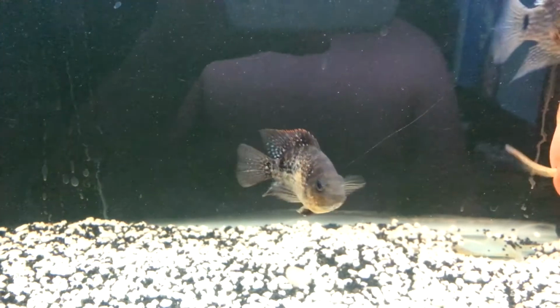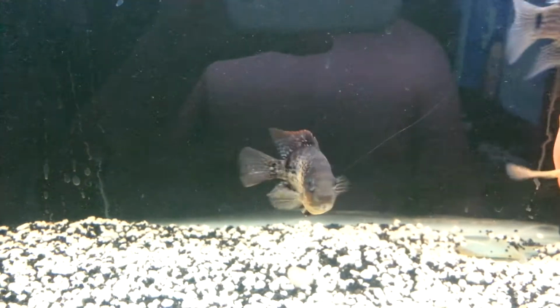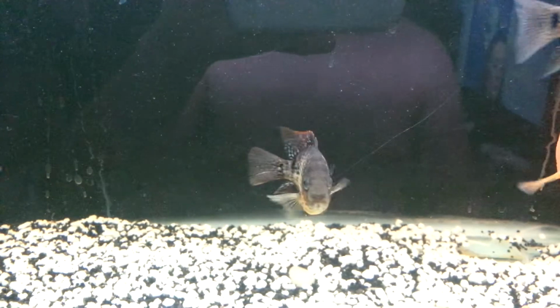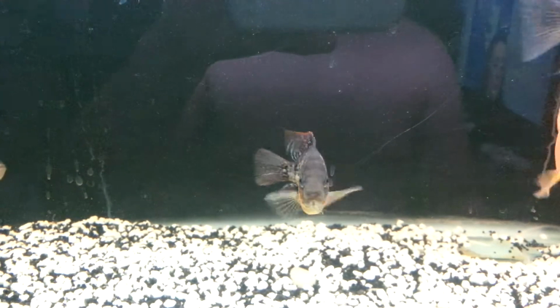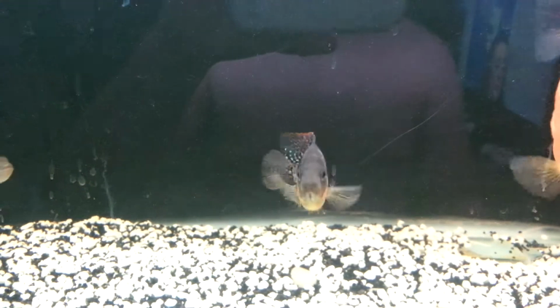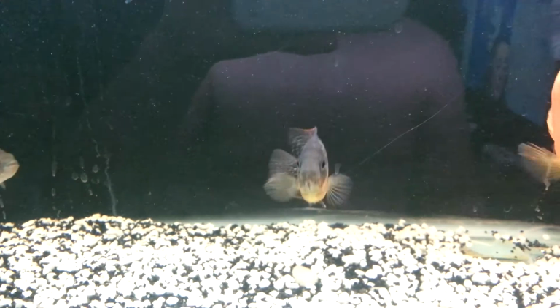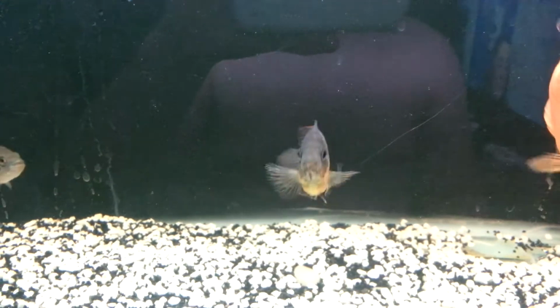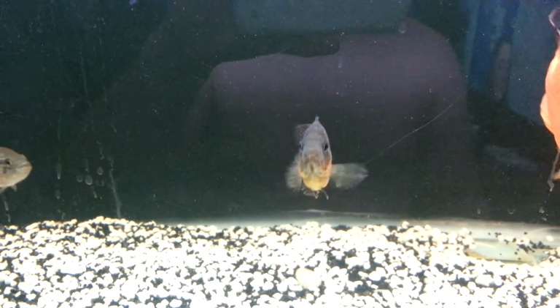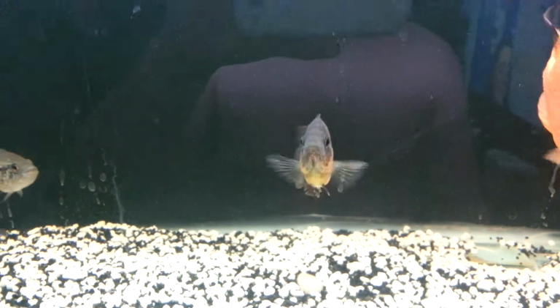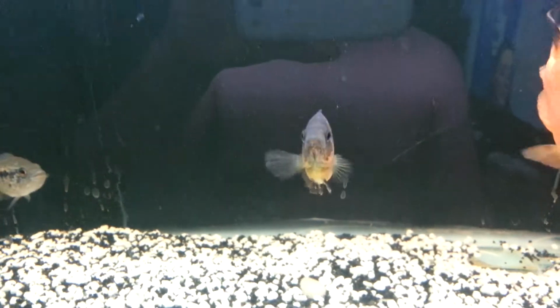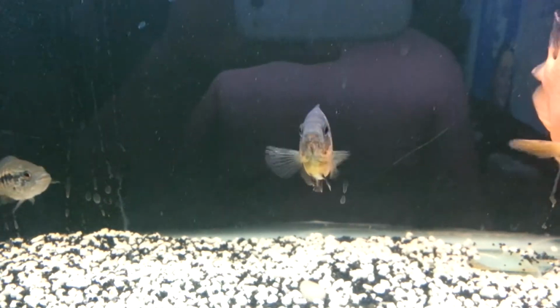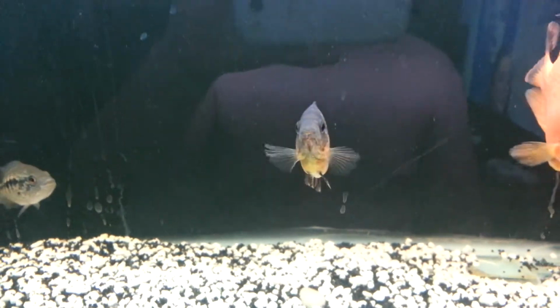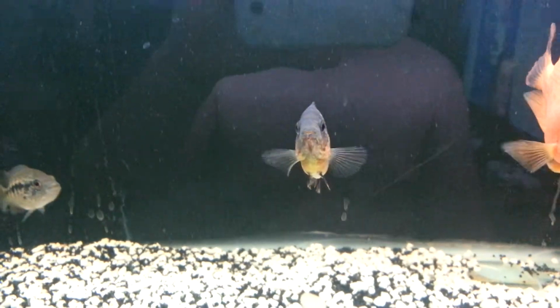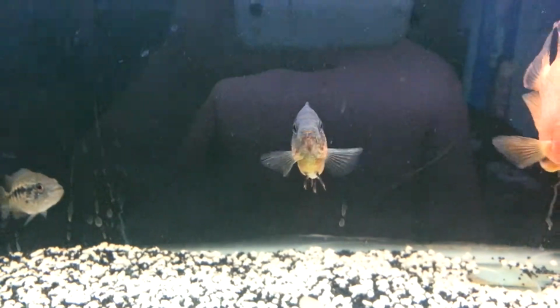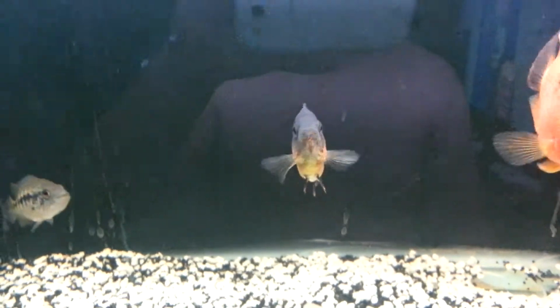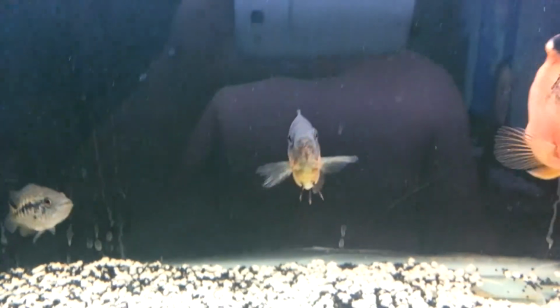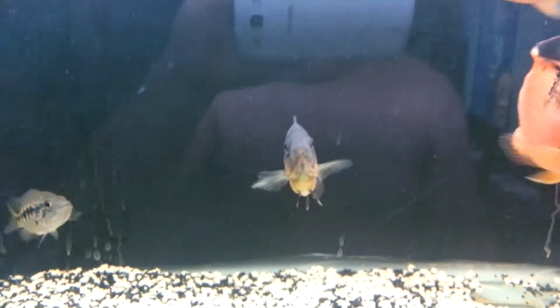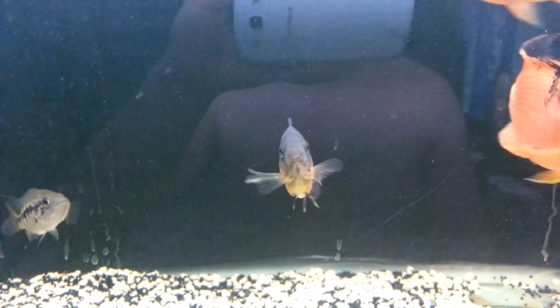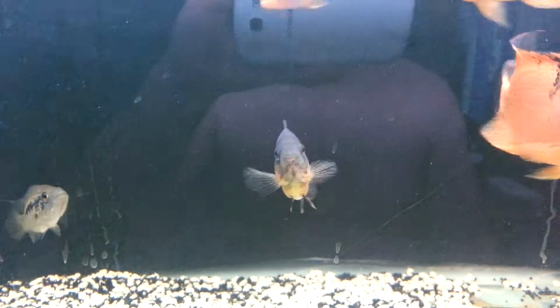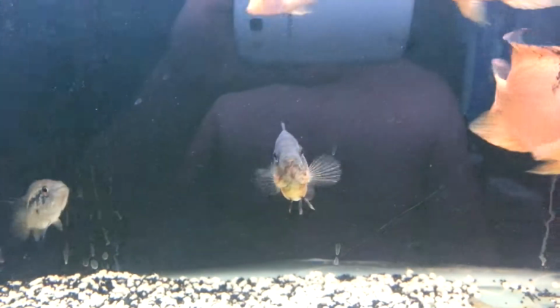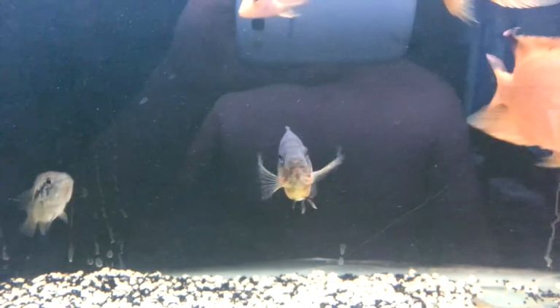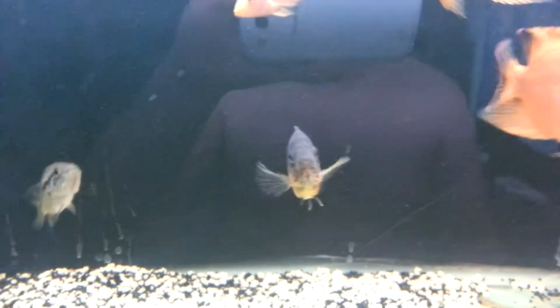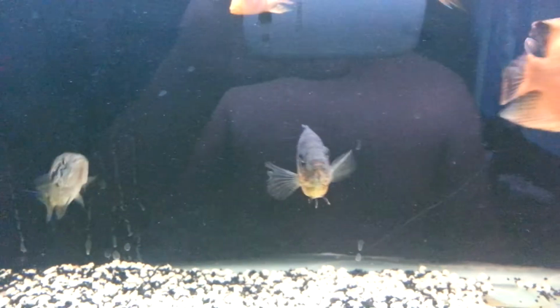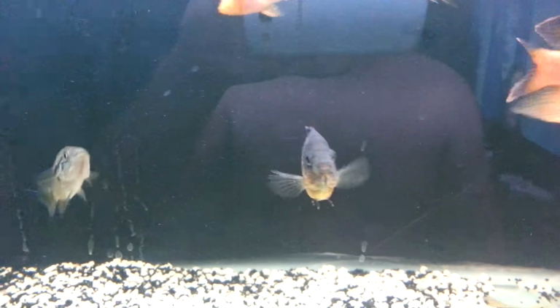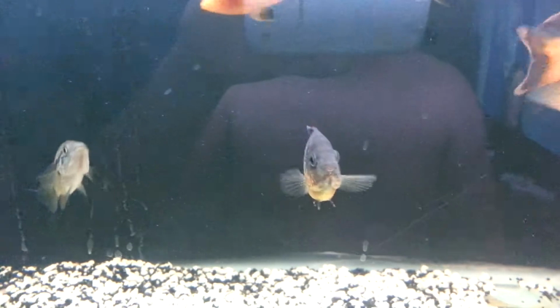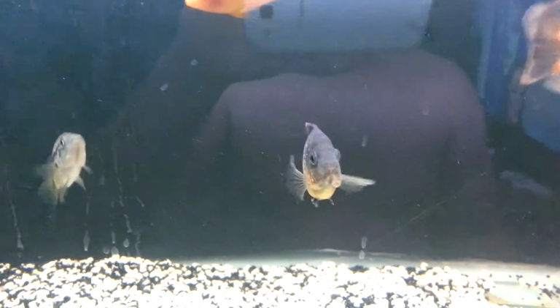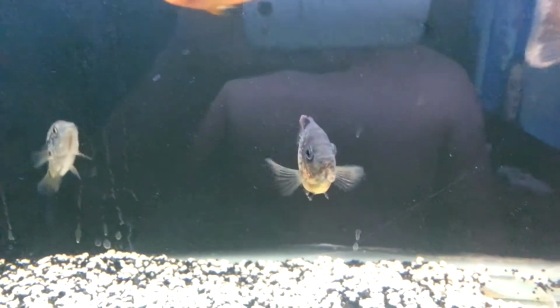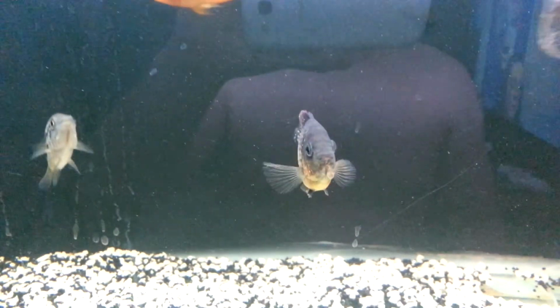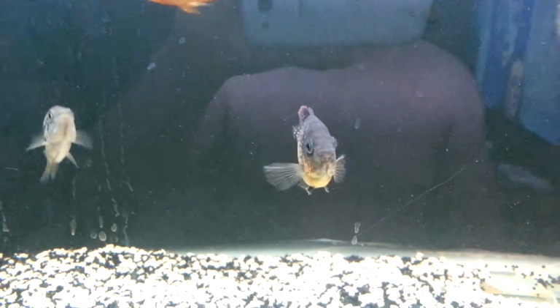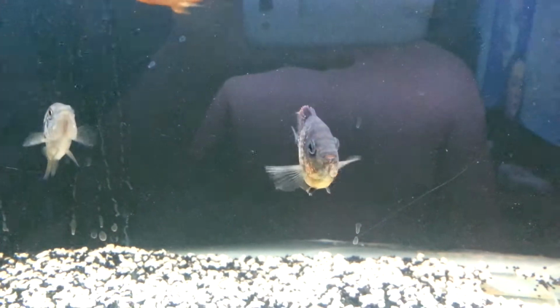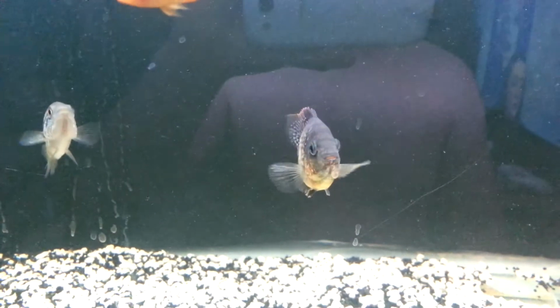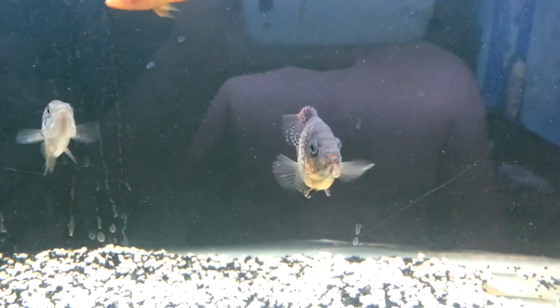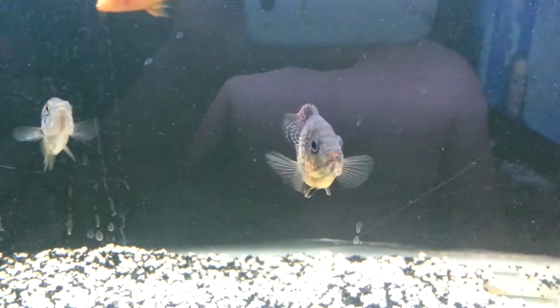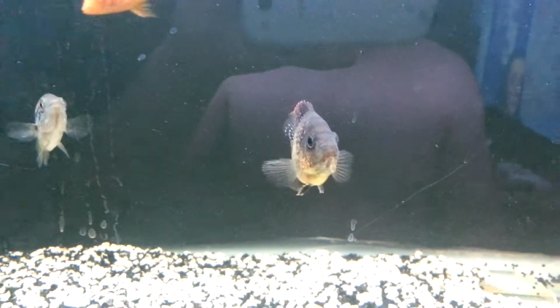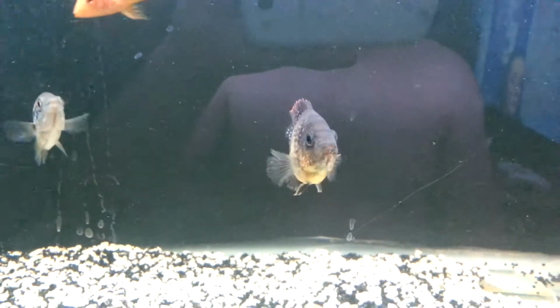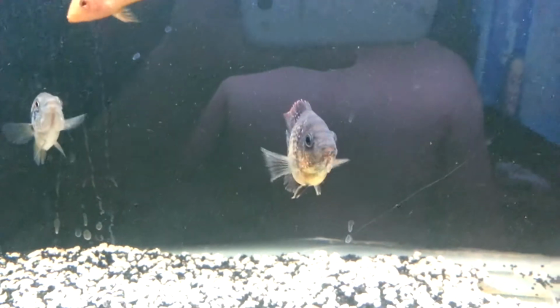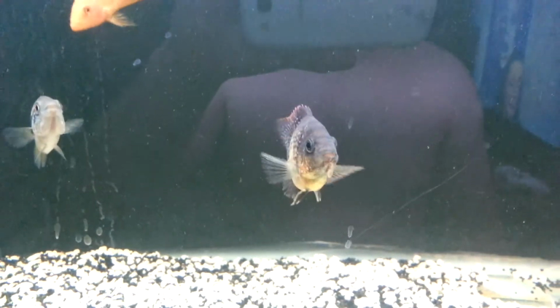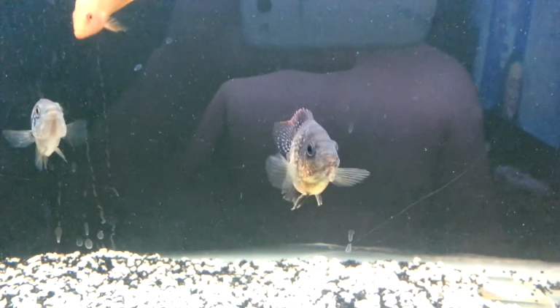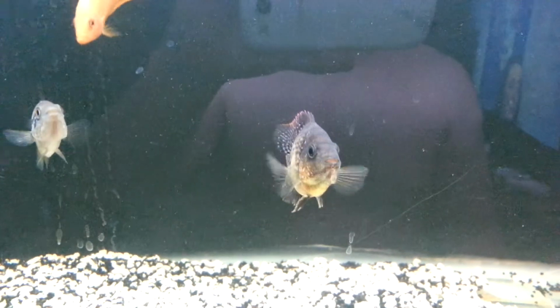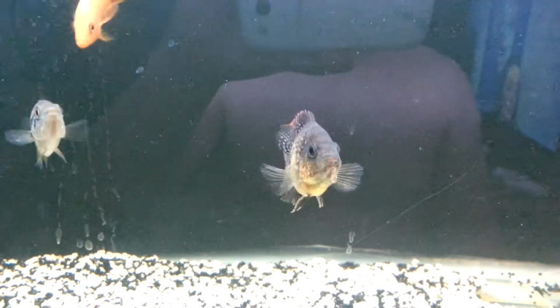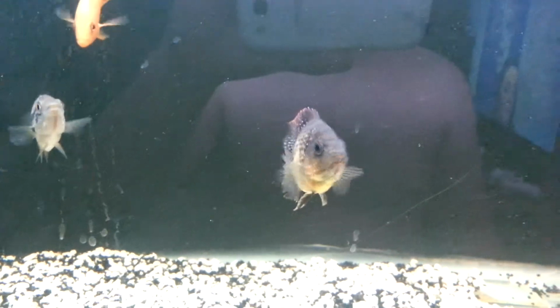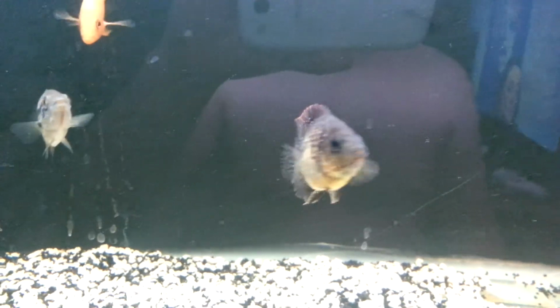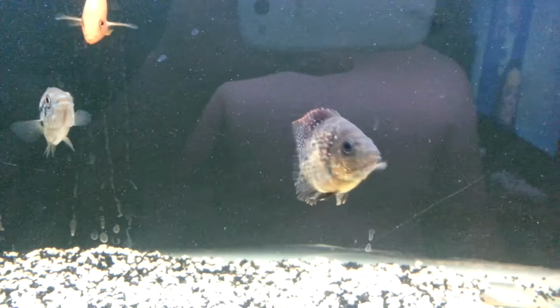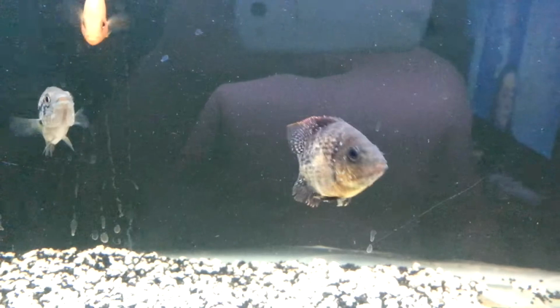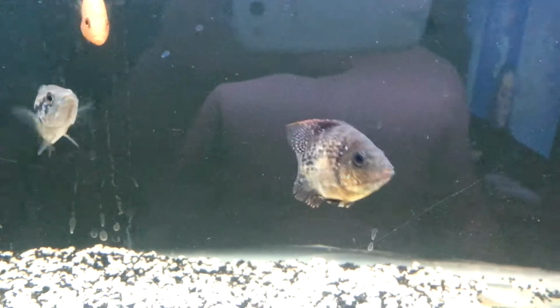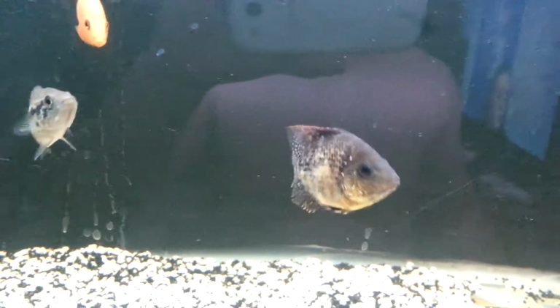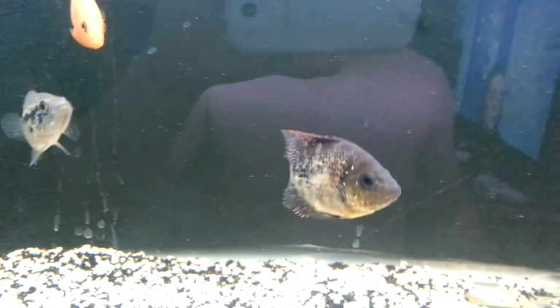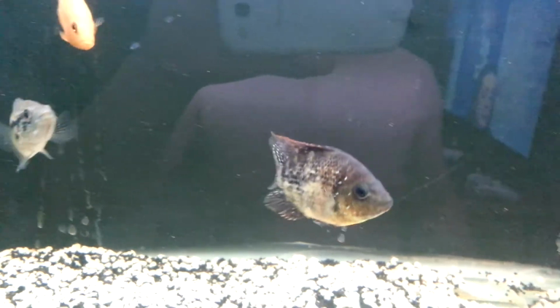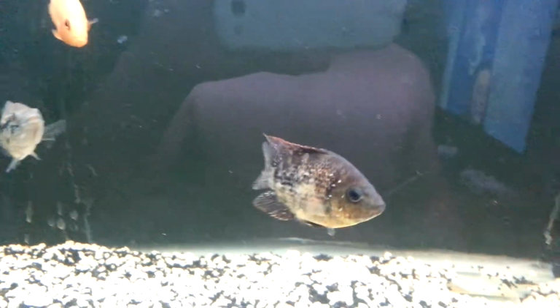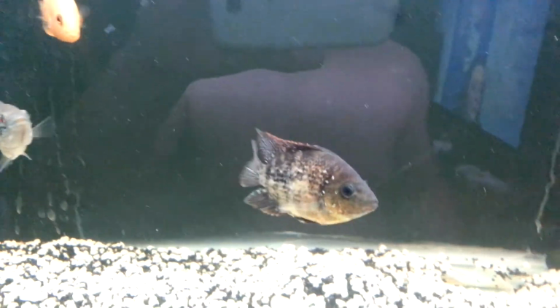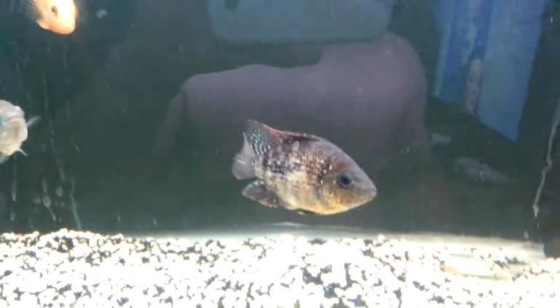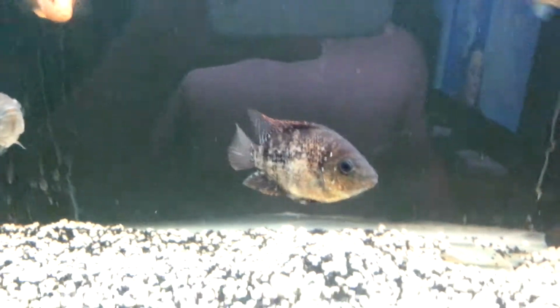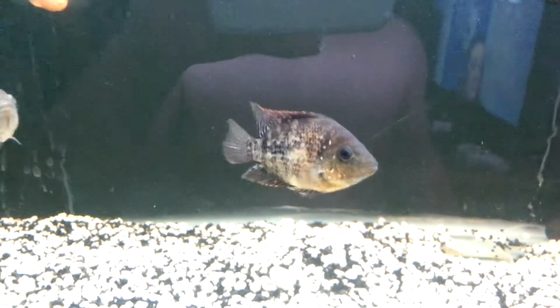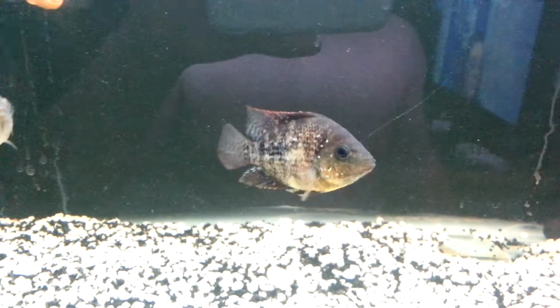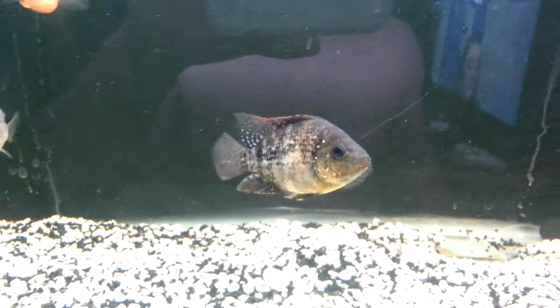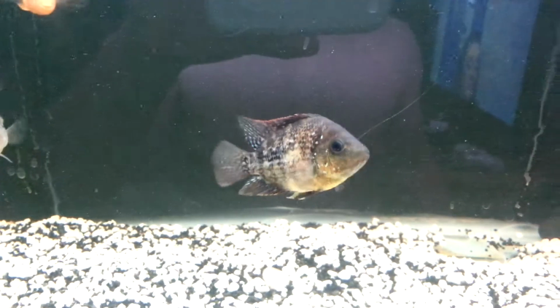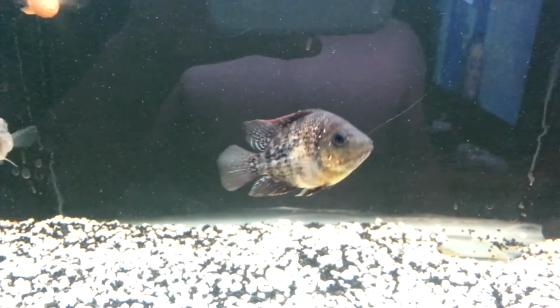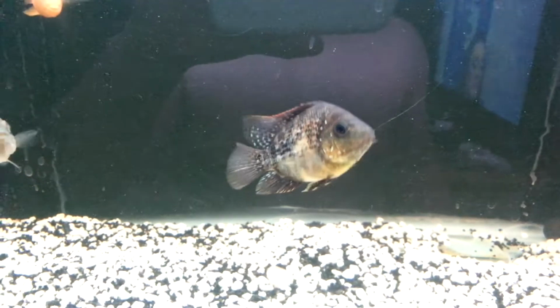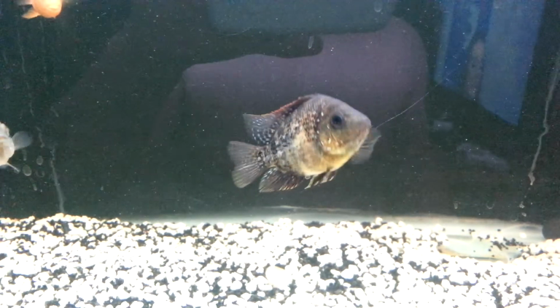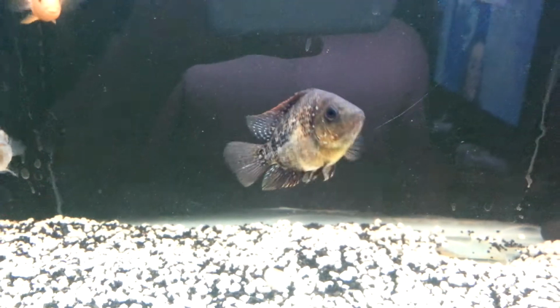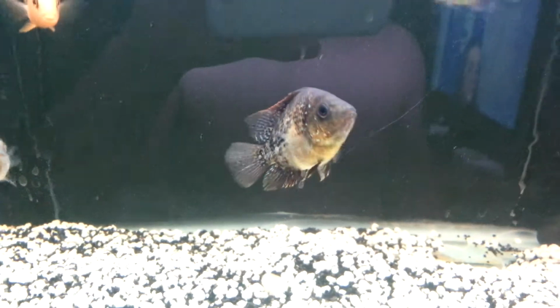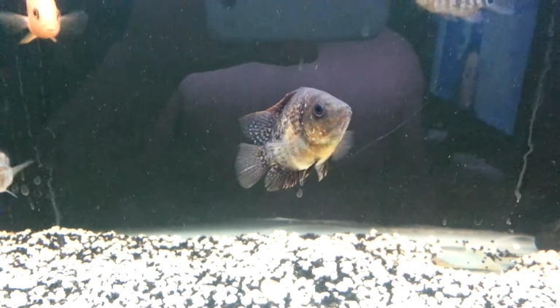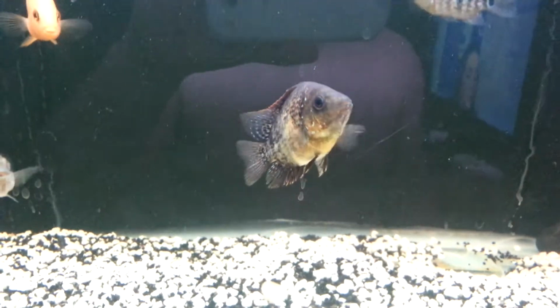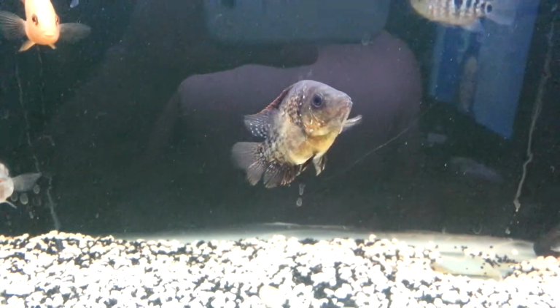GaryFish360, what's happening people? This is a Red Texas update on my guys, my Red Texas and my 7 foot.